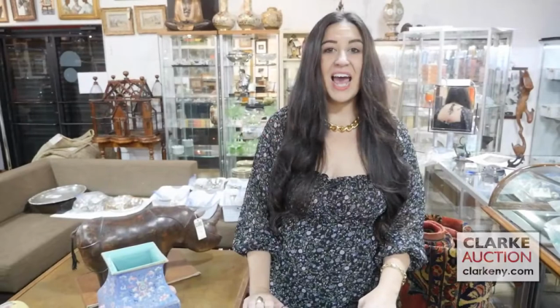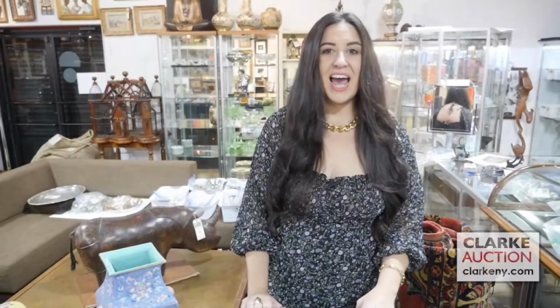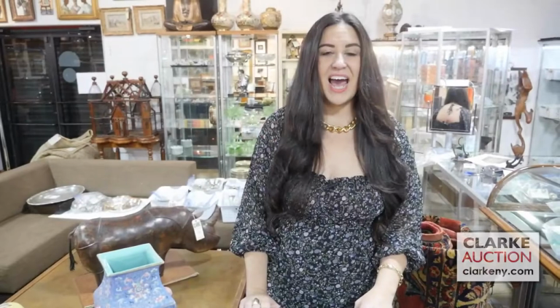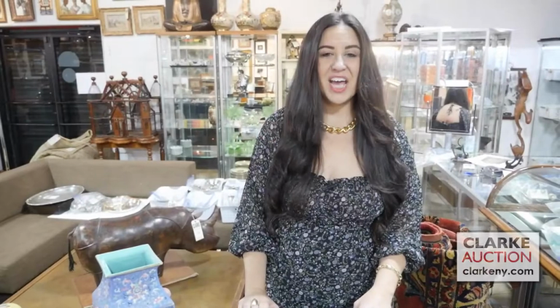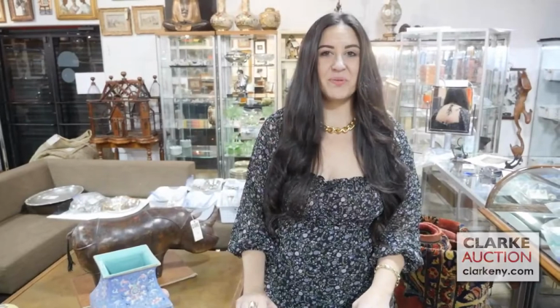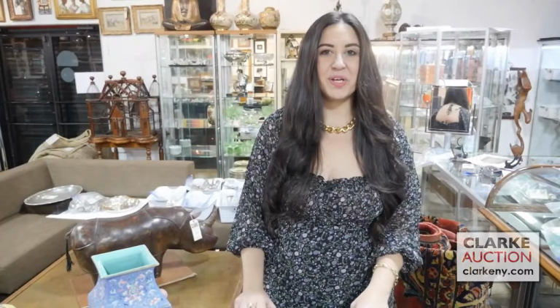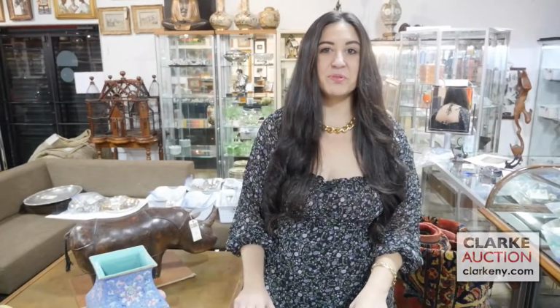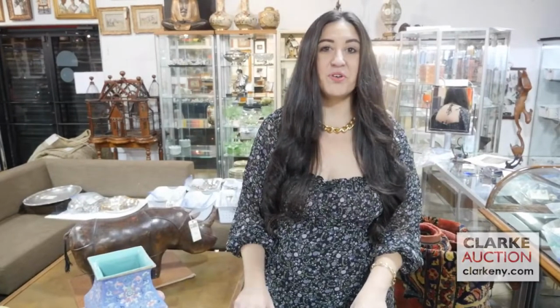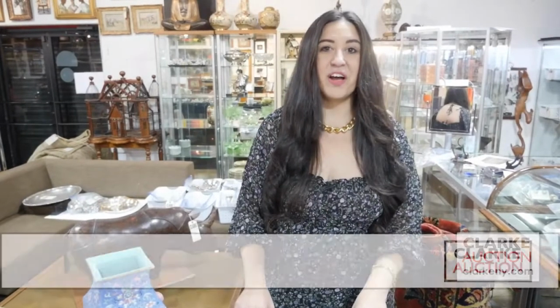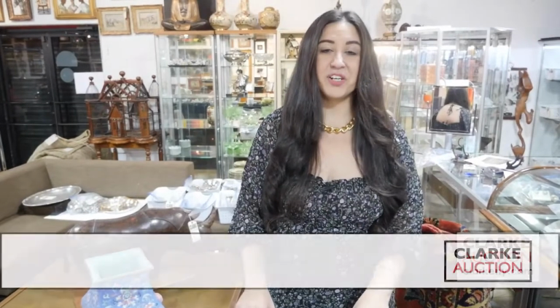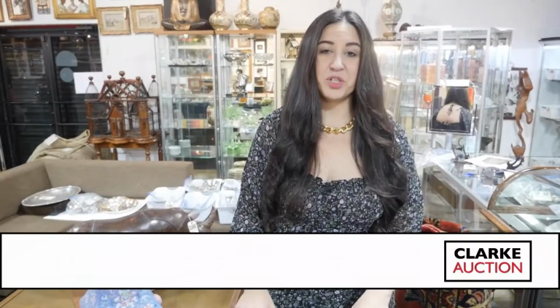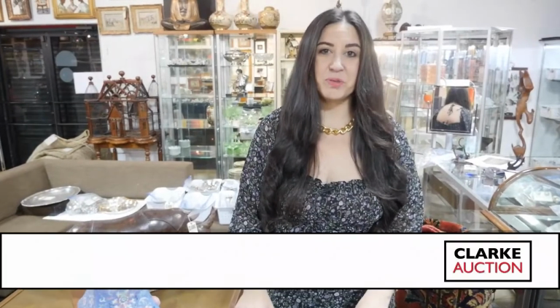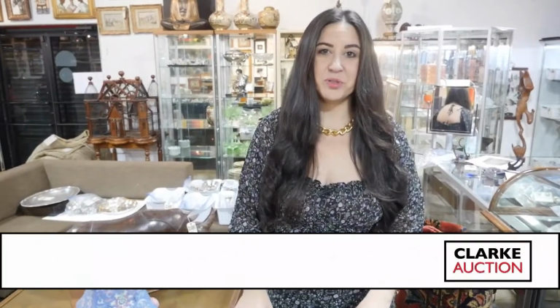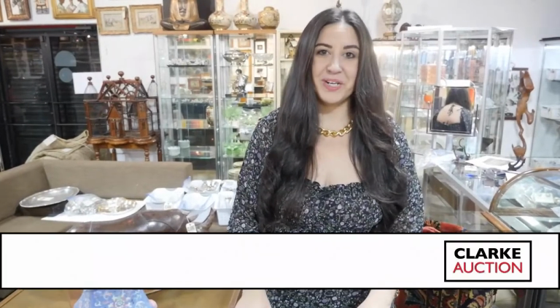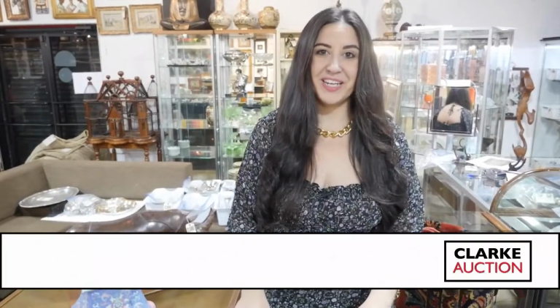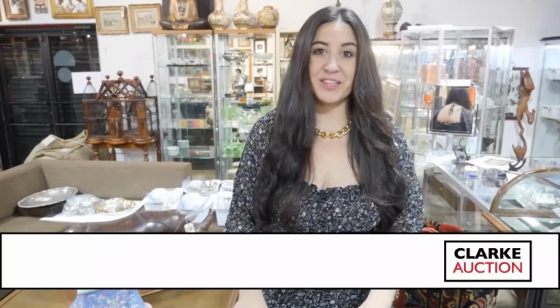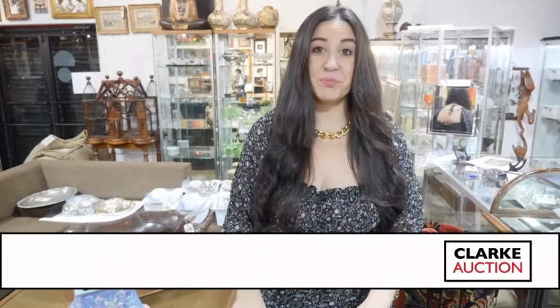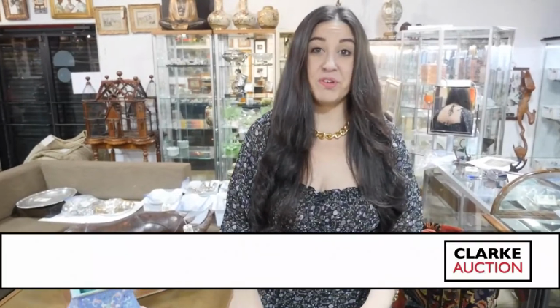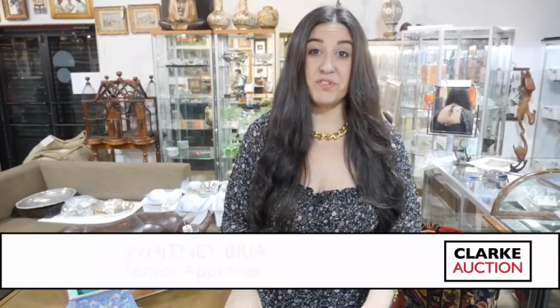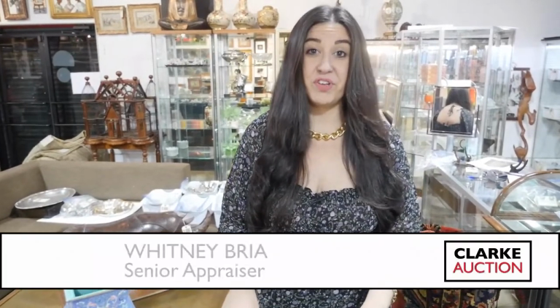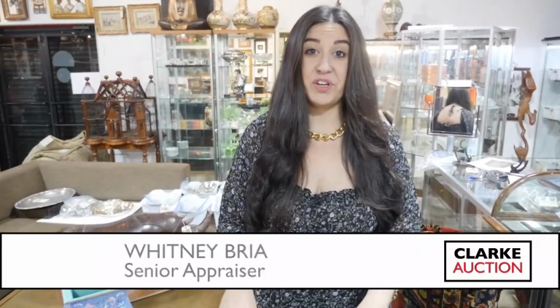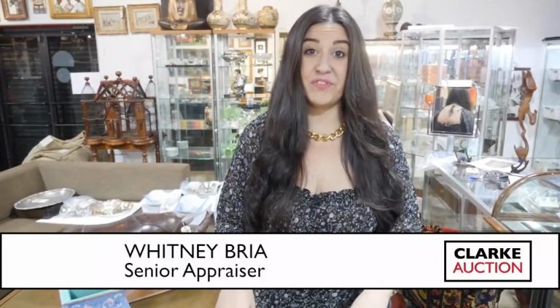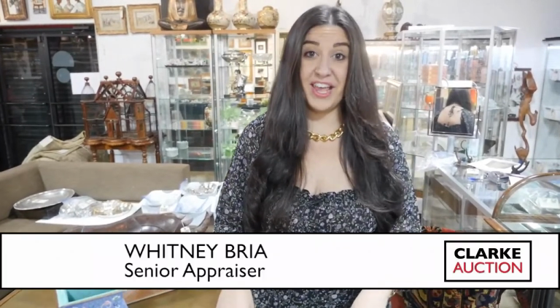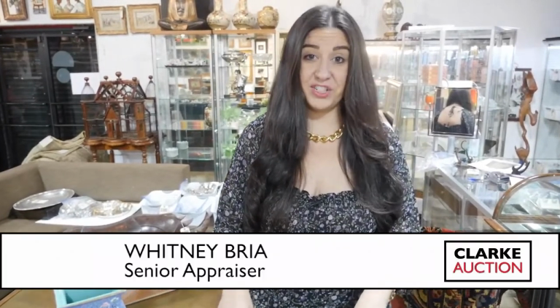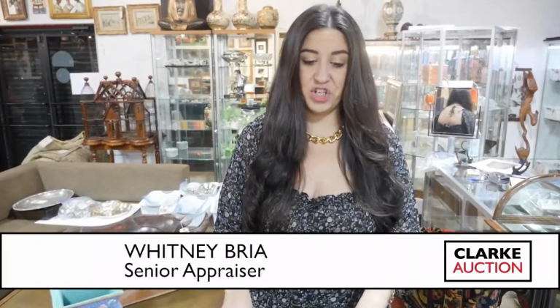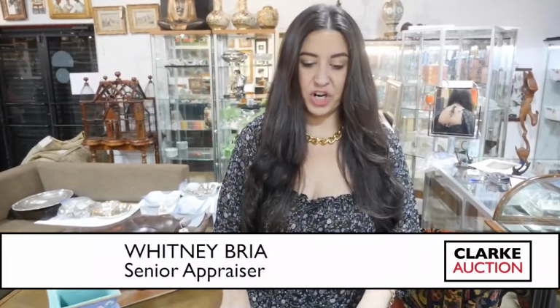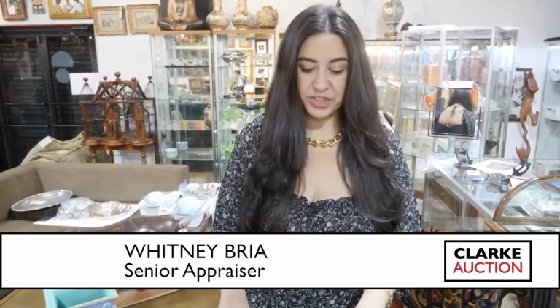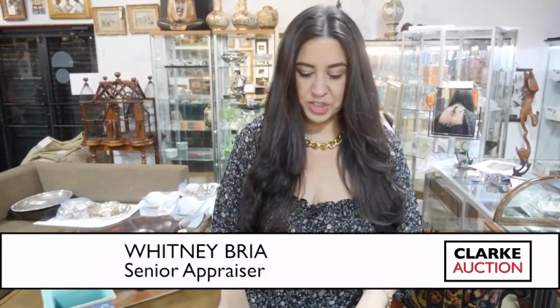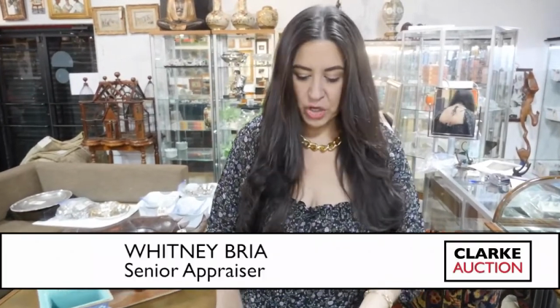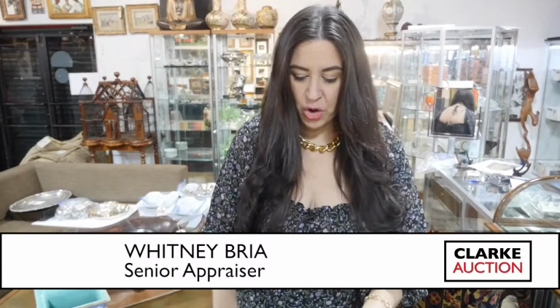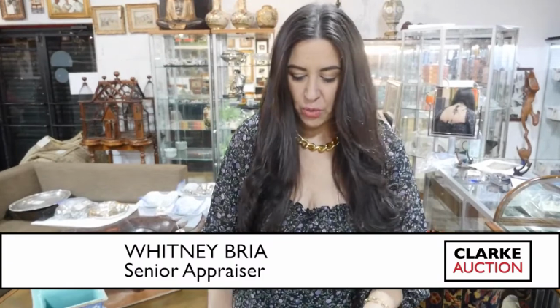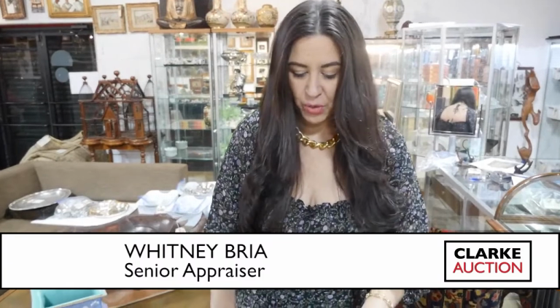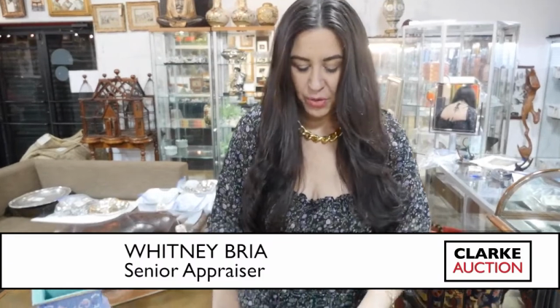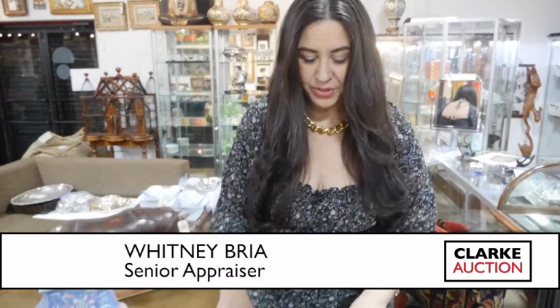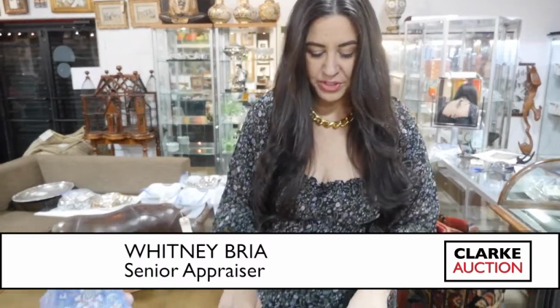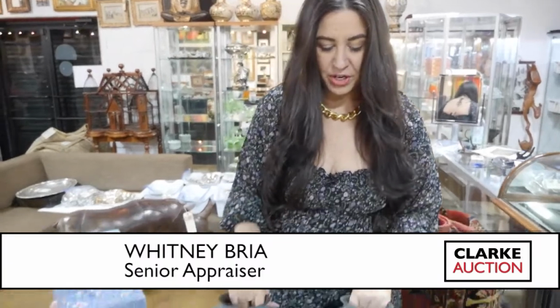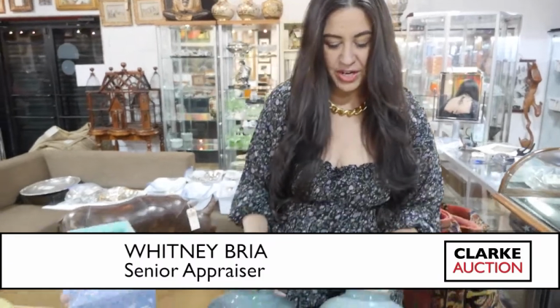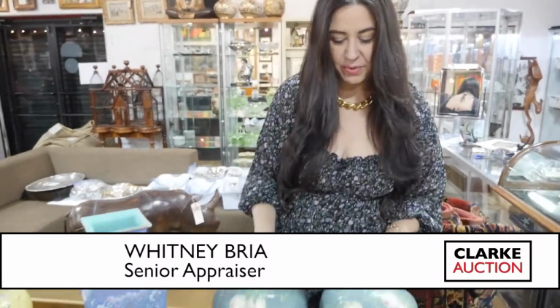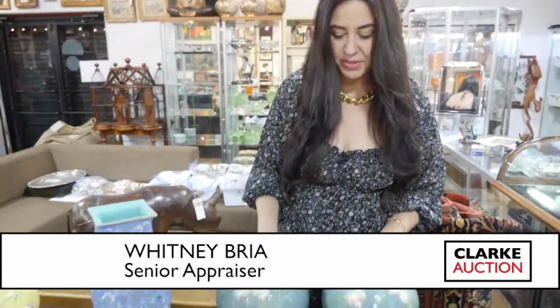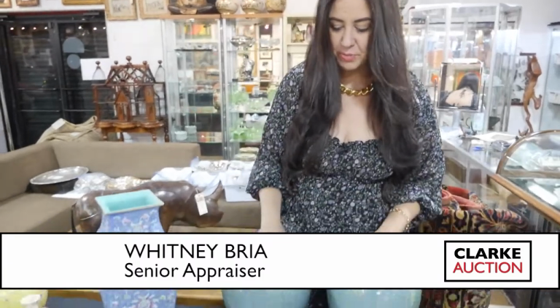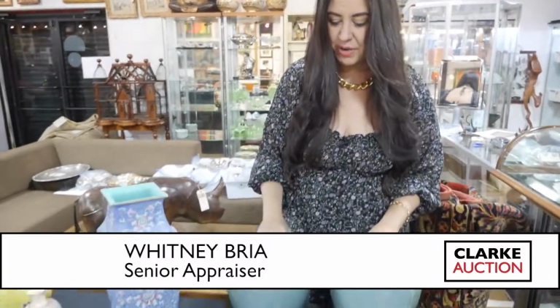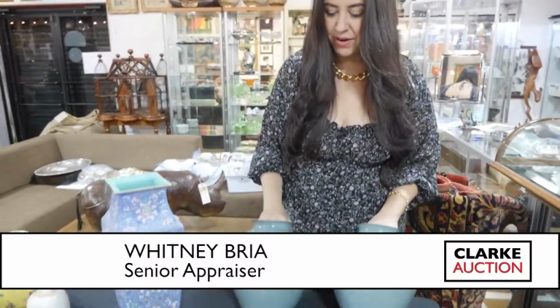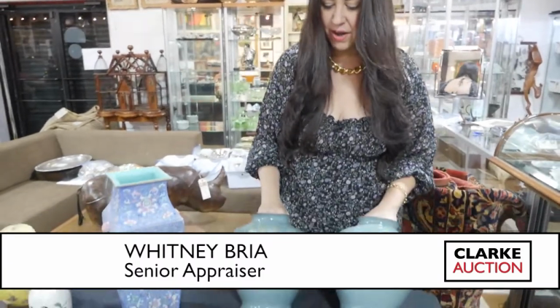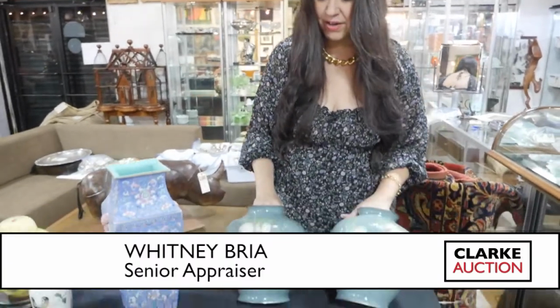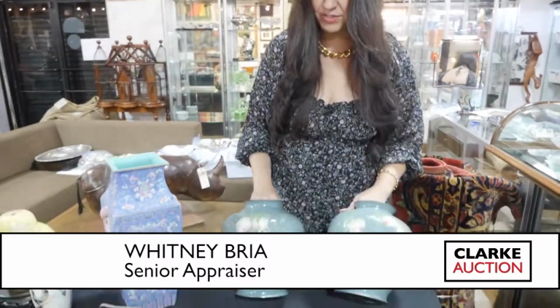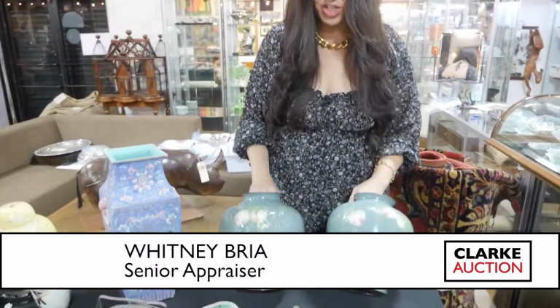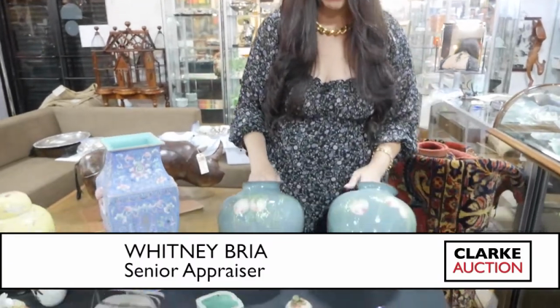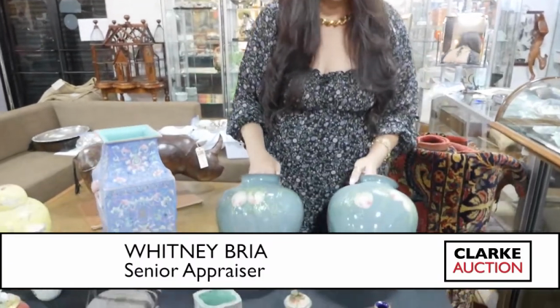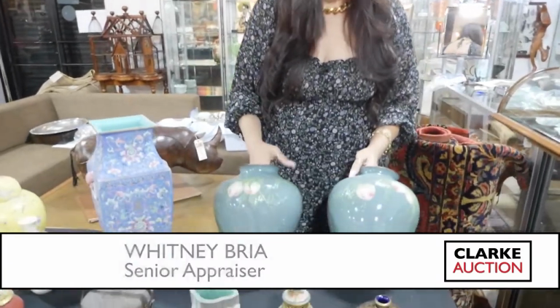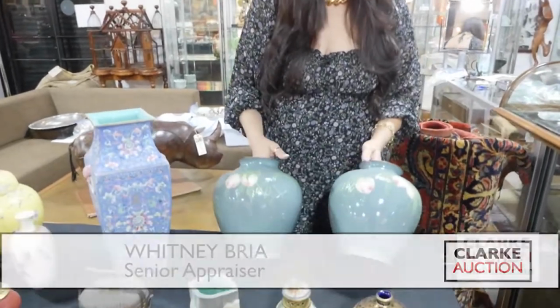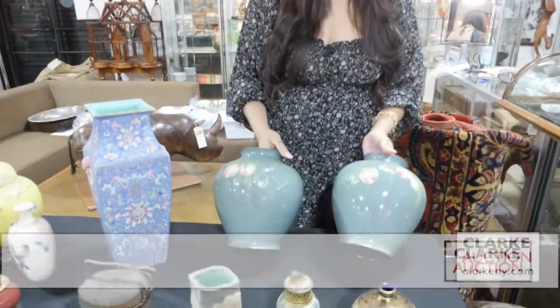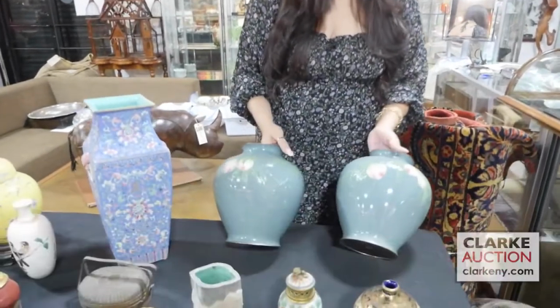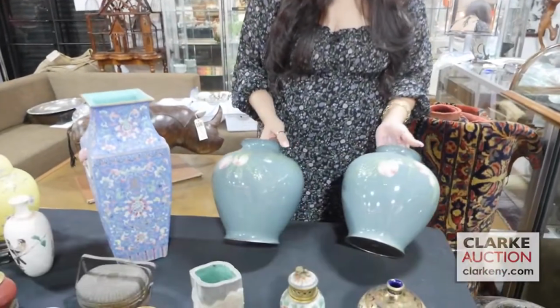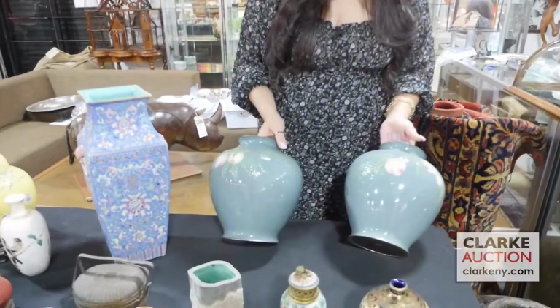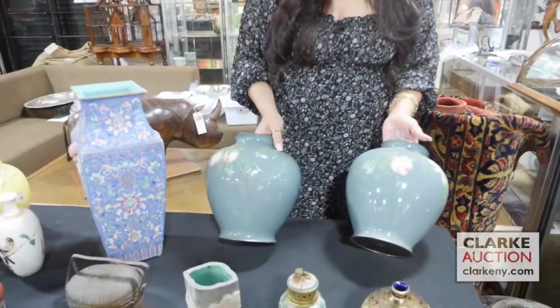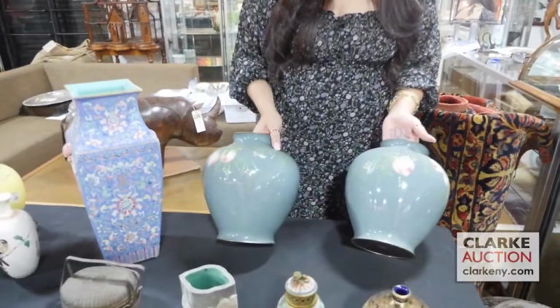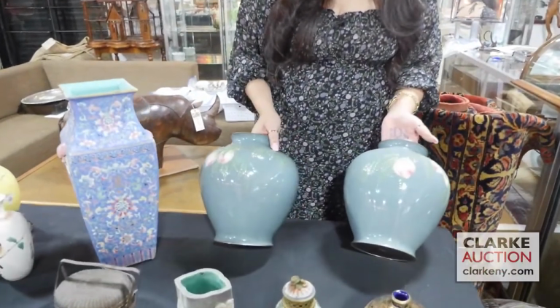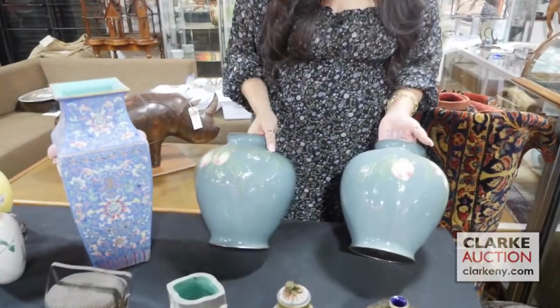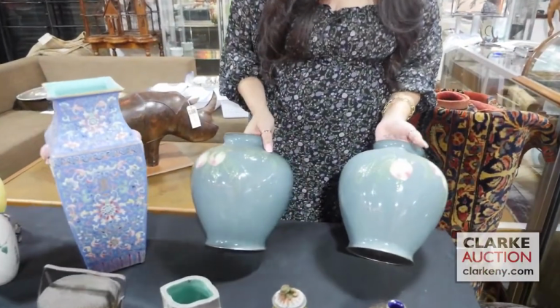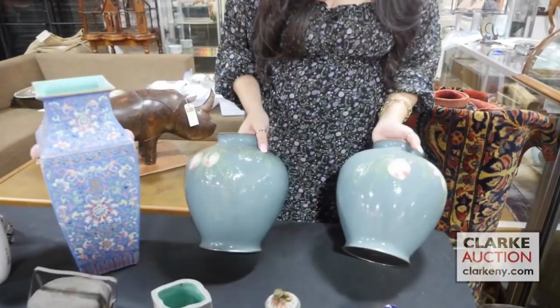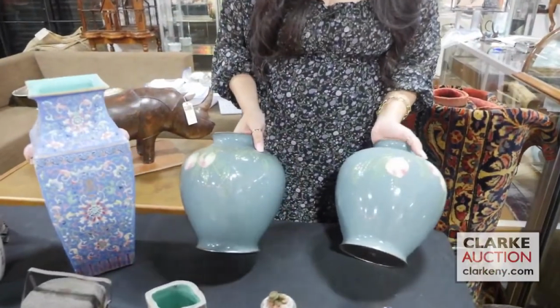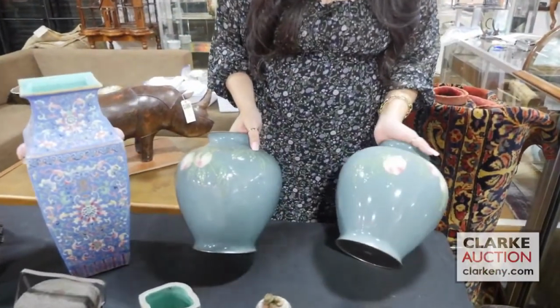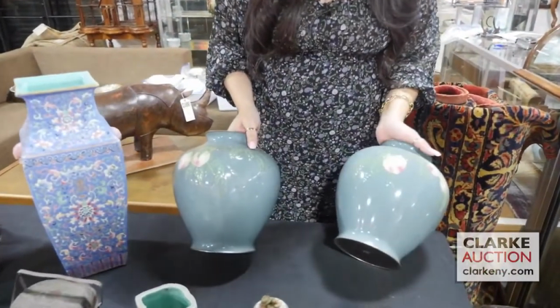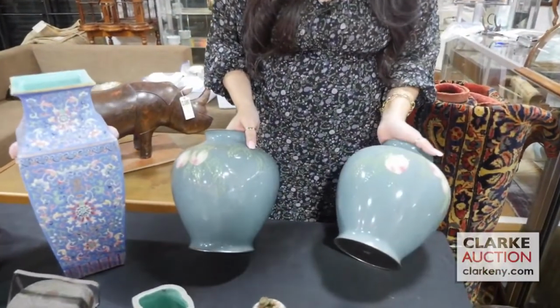Hi and welcome to our October 29th preview video of Asian Arts. We're going to start here with this pair of Japanese cloisonné vases by Andu Du Bai.